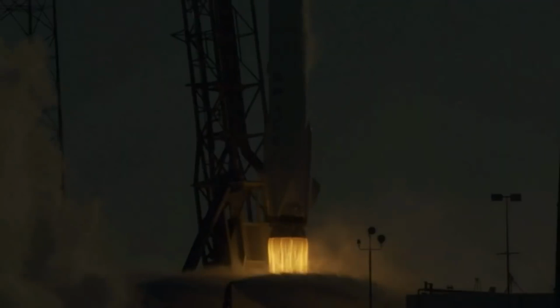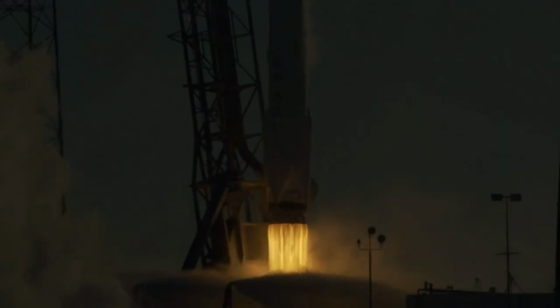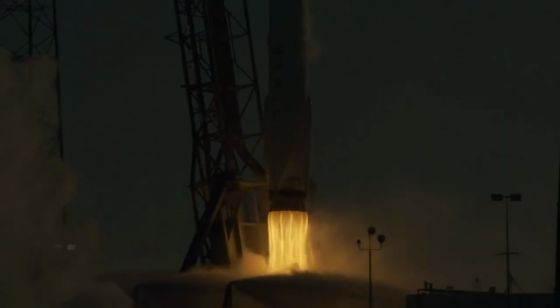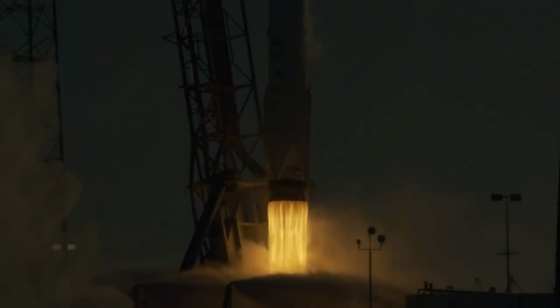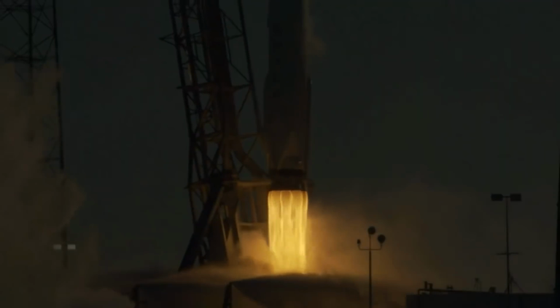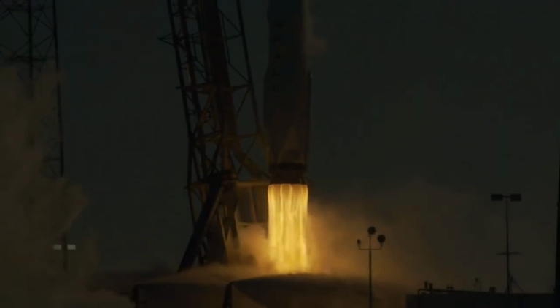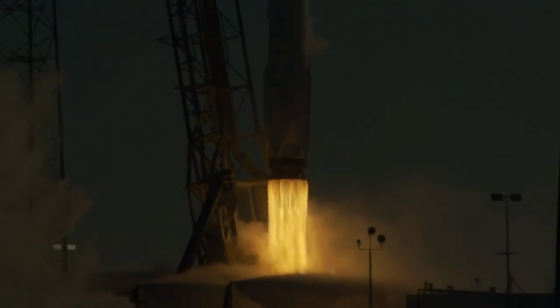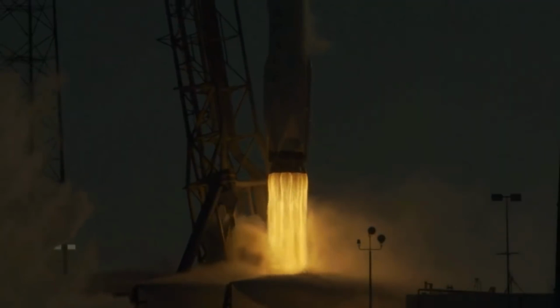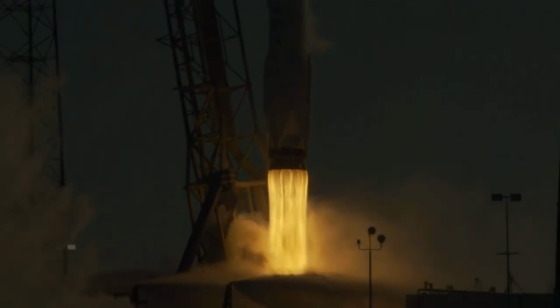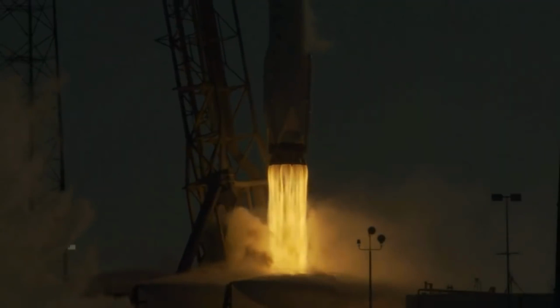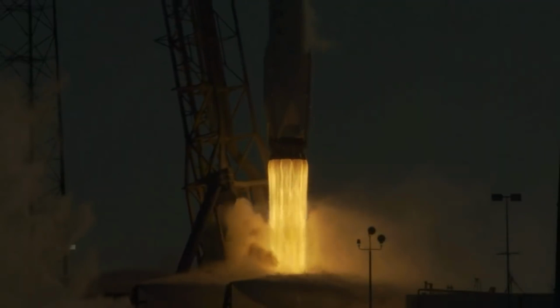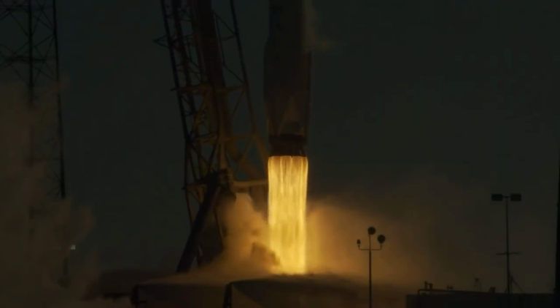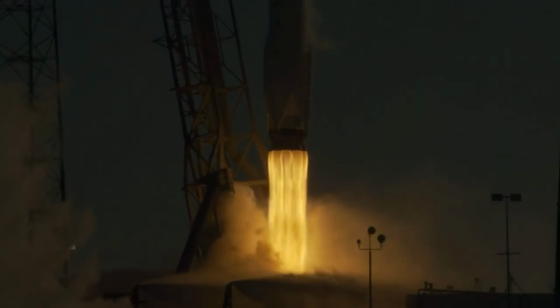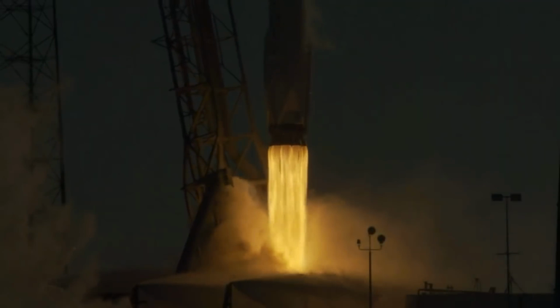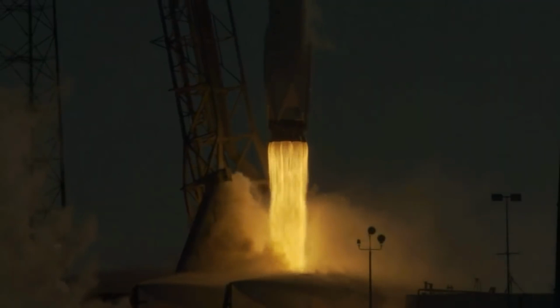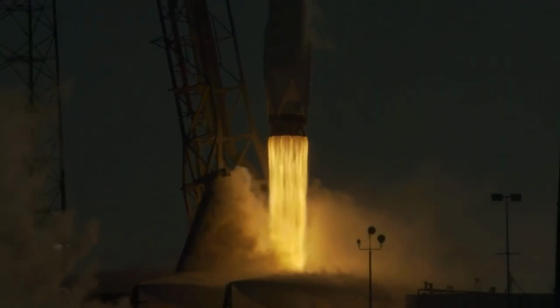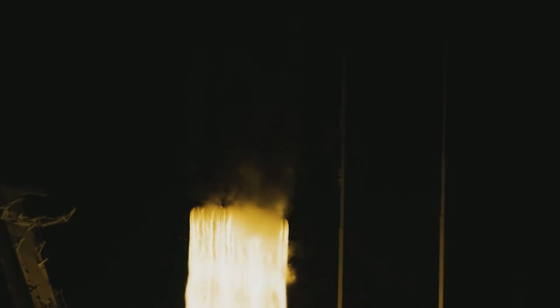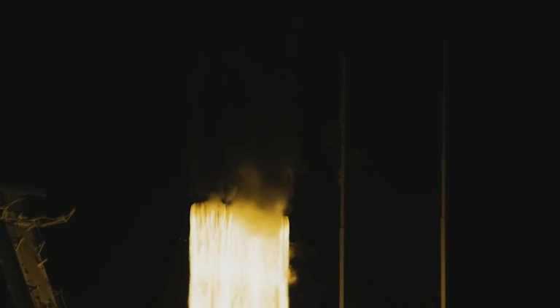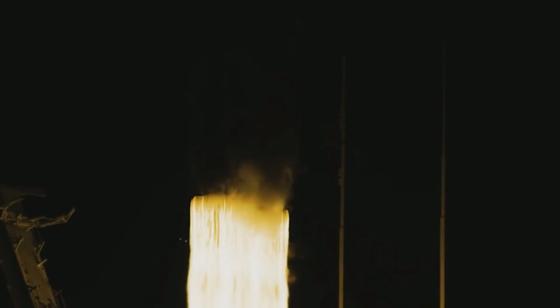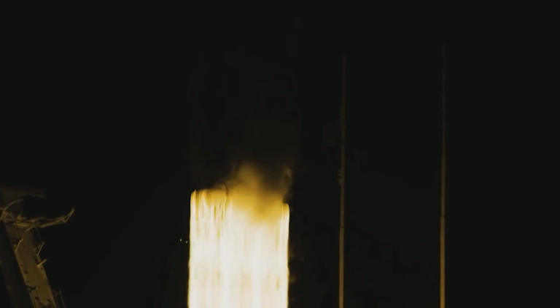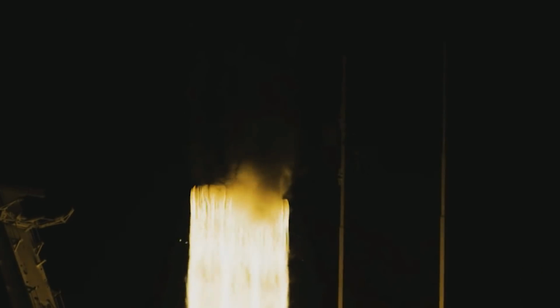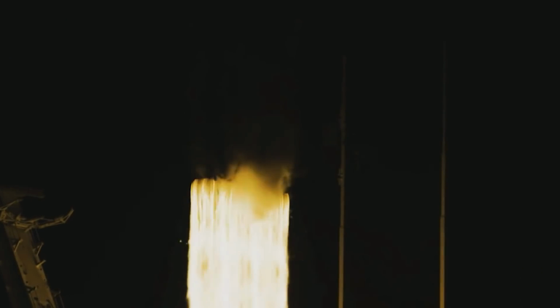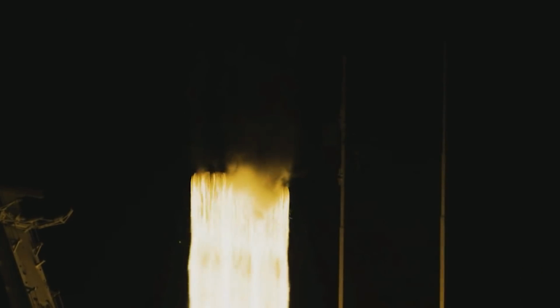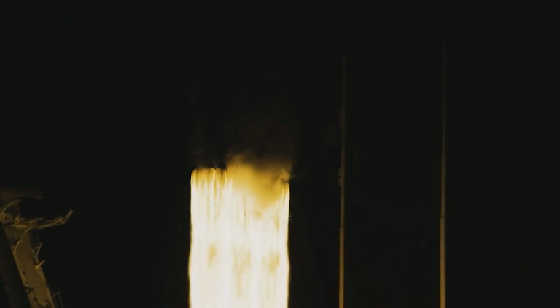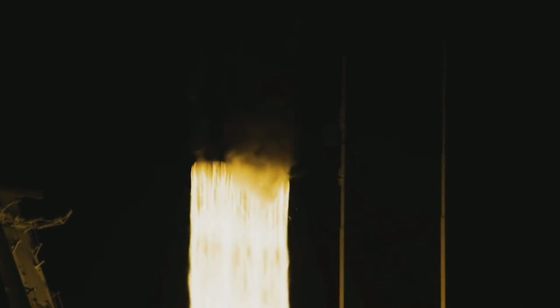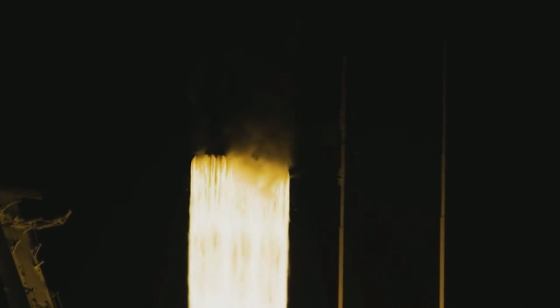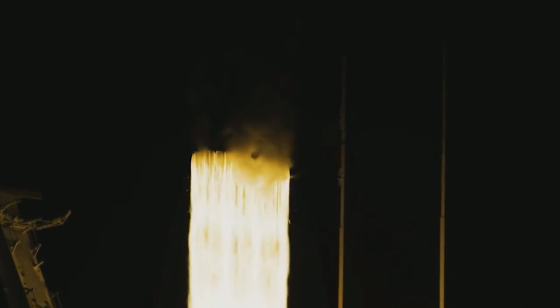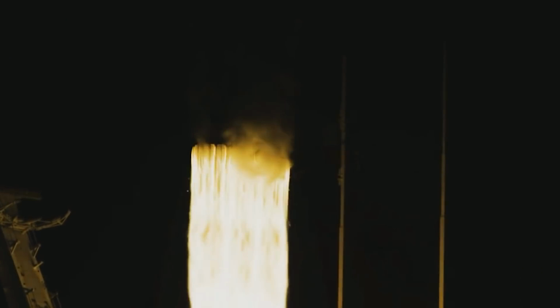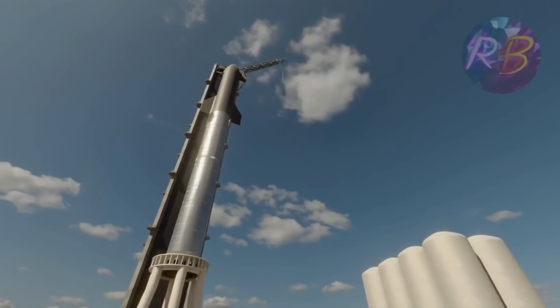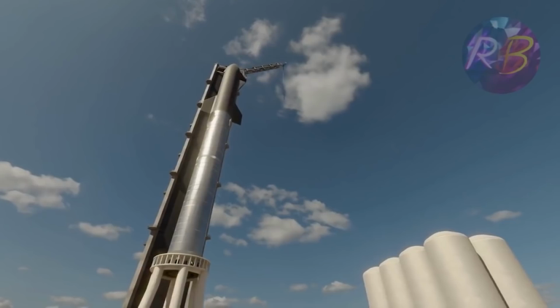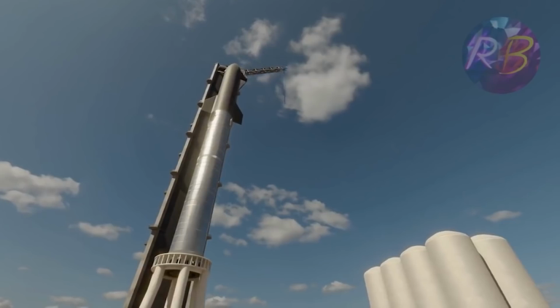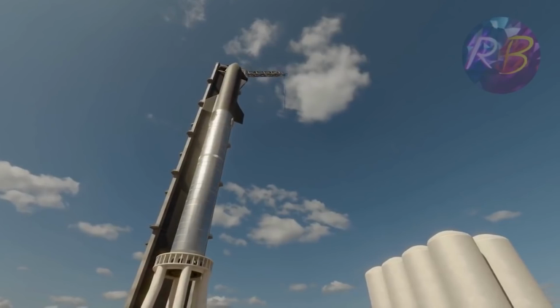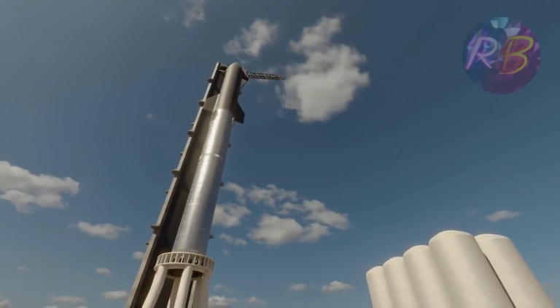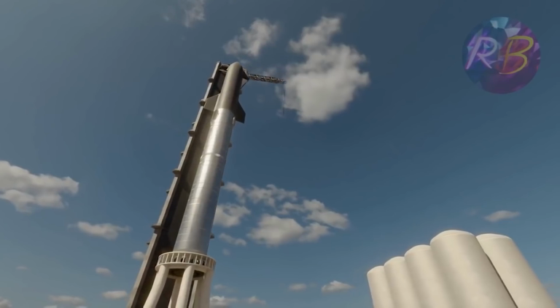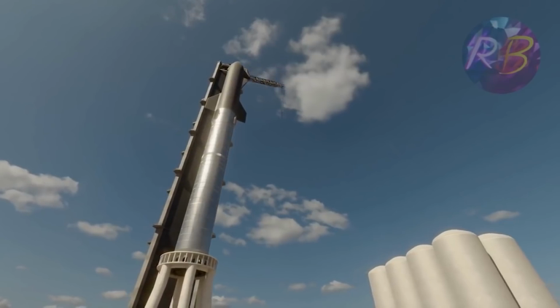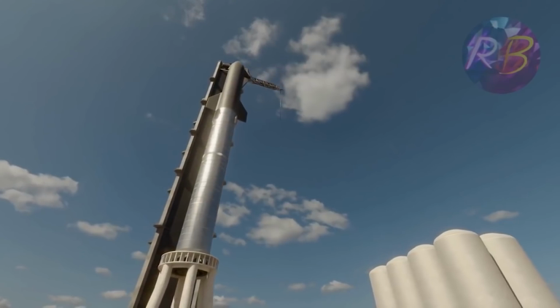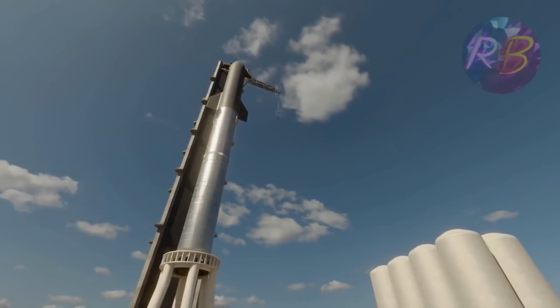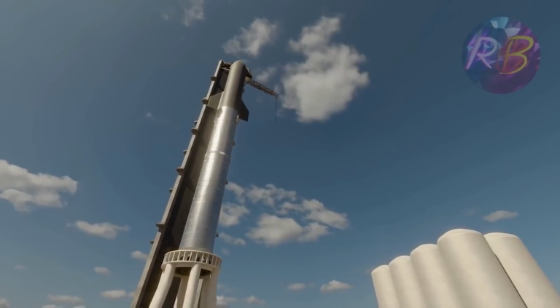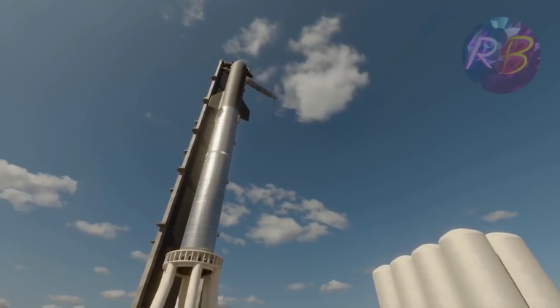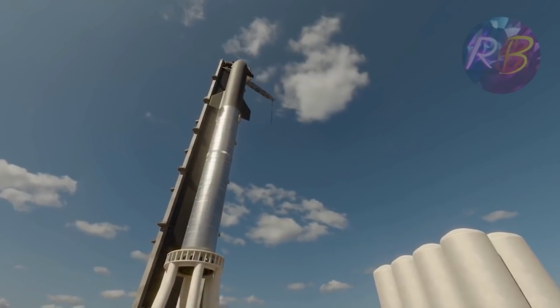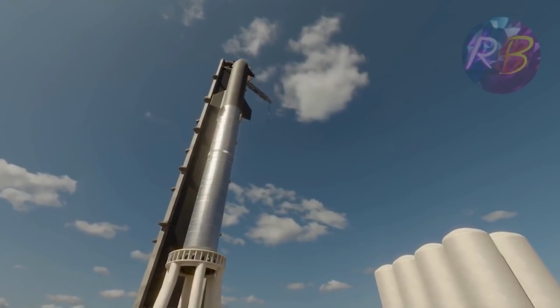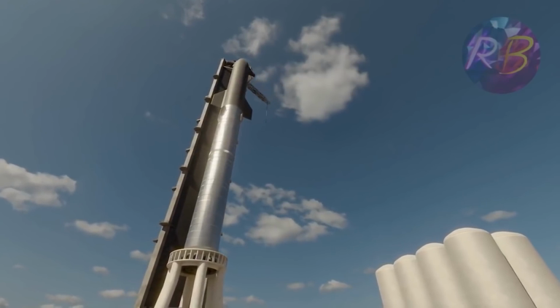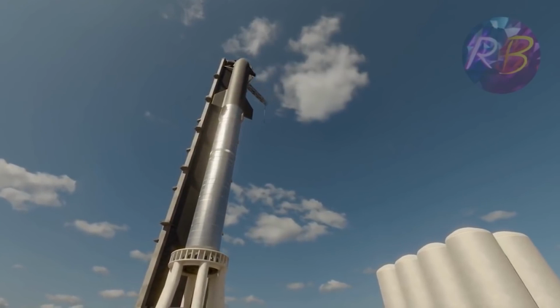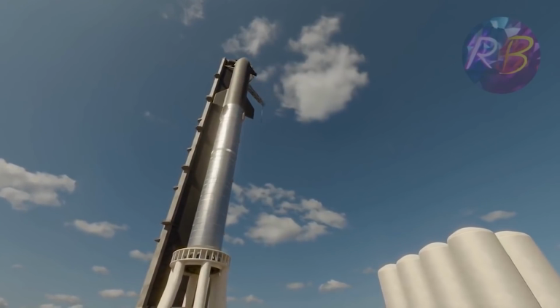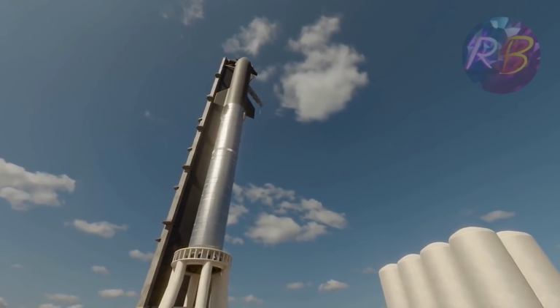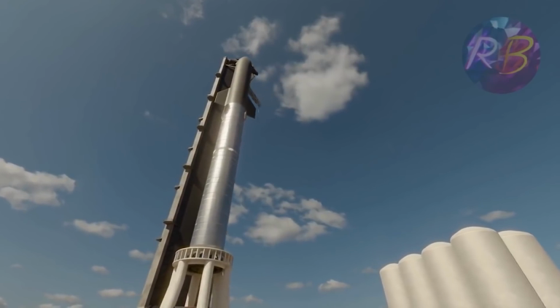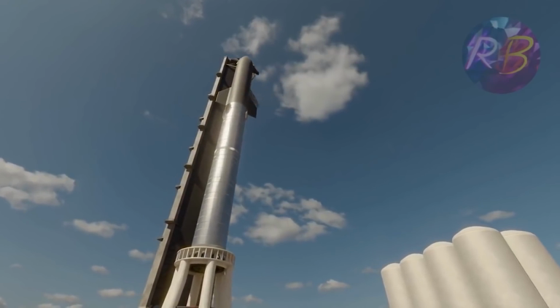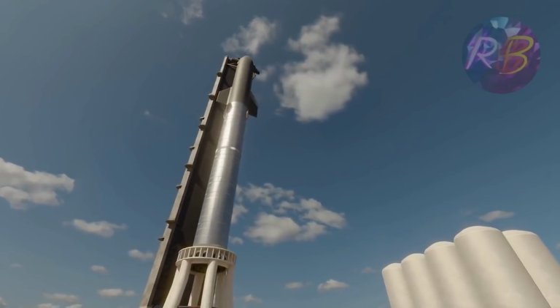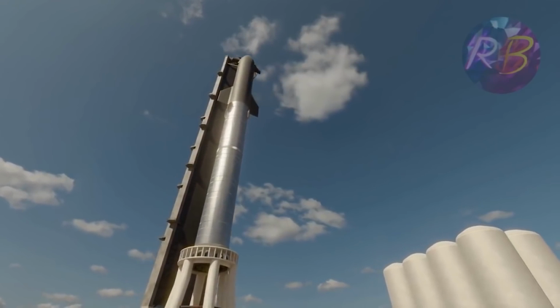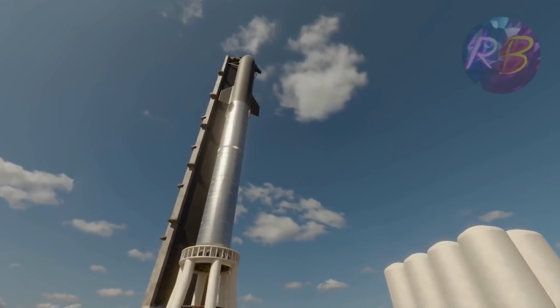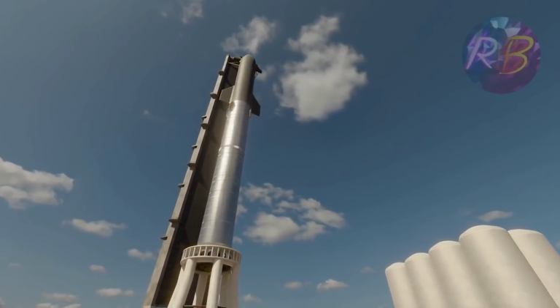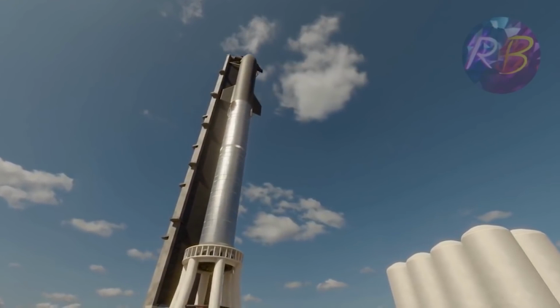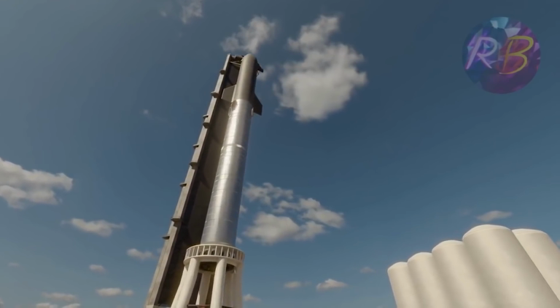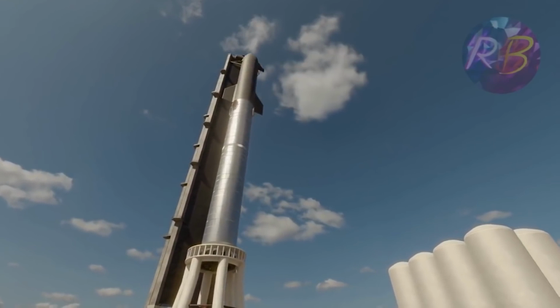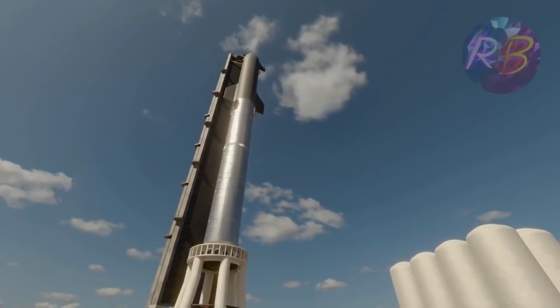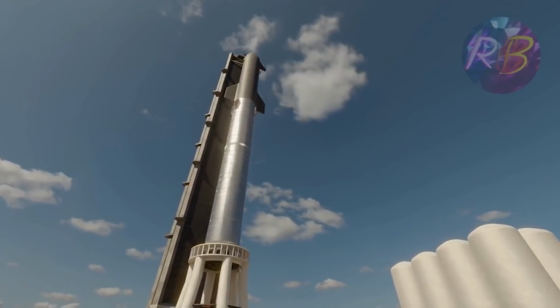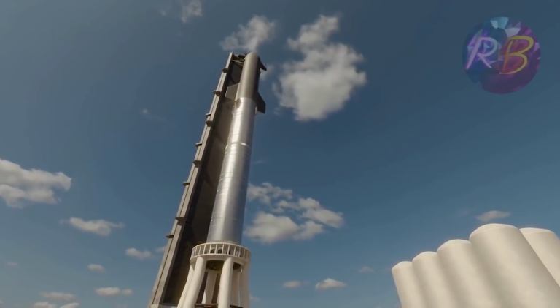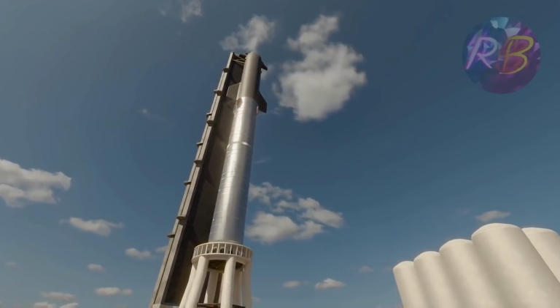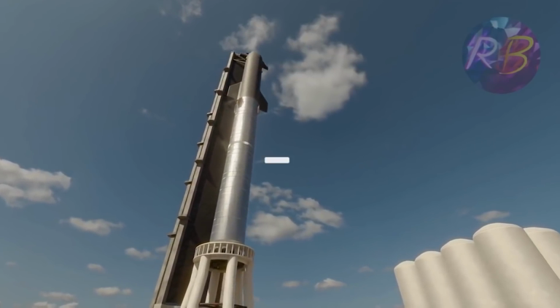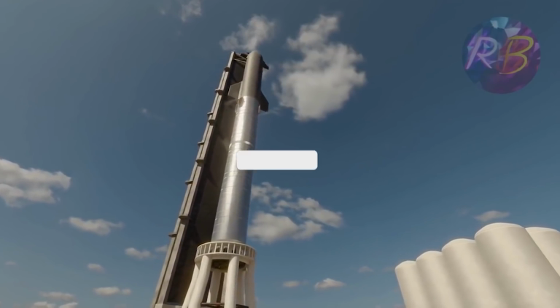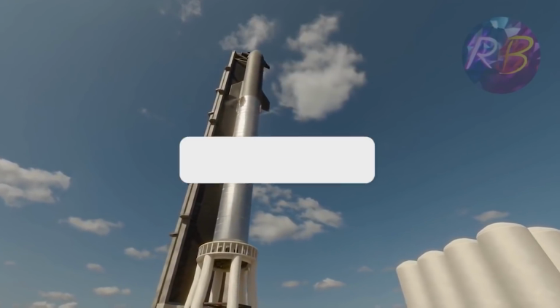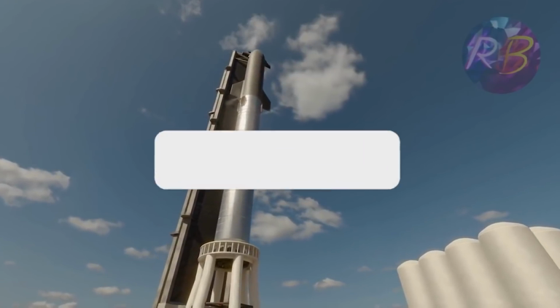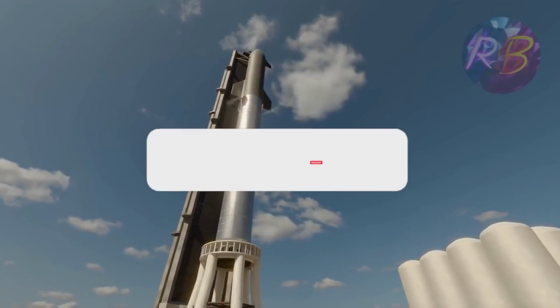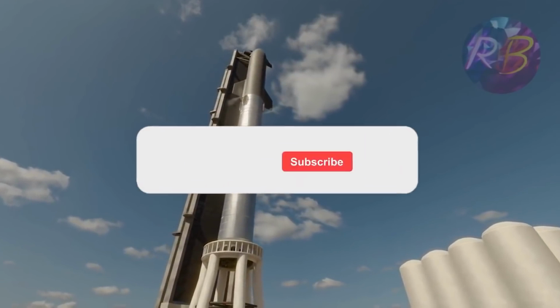In today's video, we will tell you all about the heat shield that SpaceX designed for its largest spacecraft.